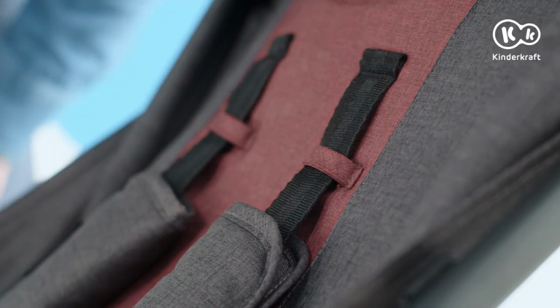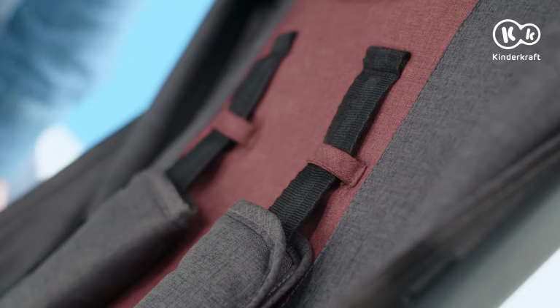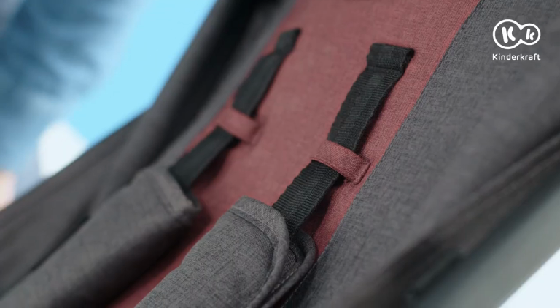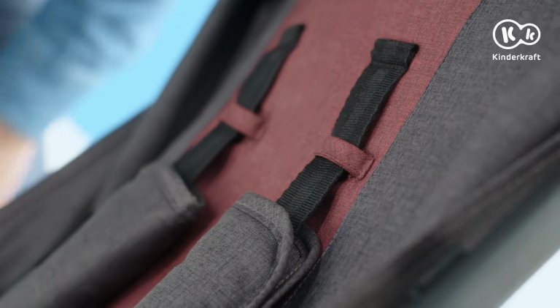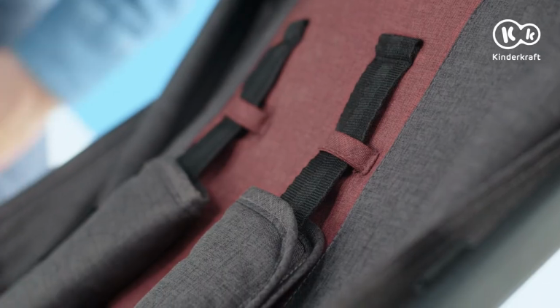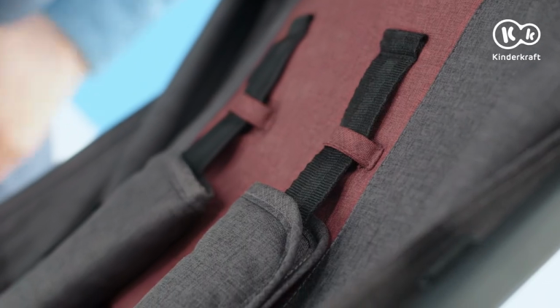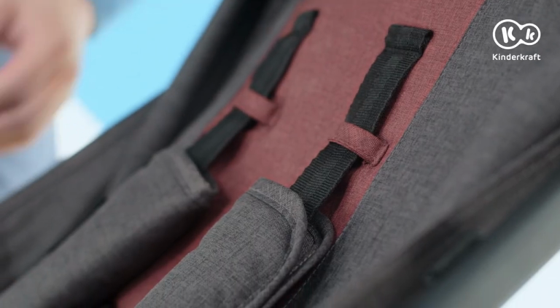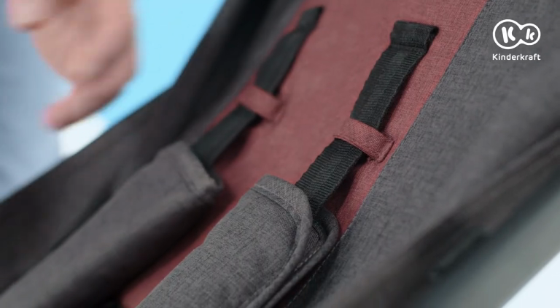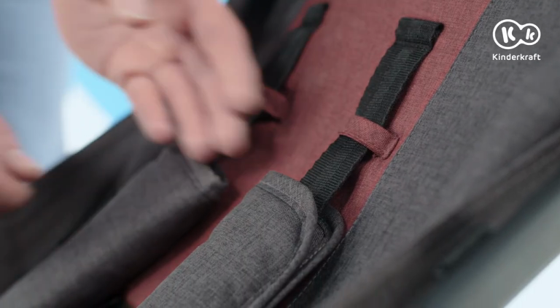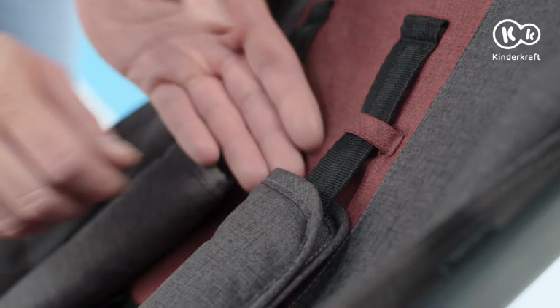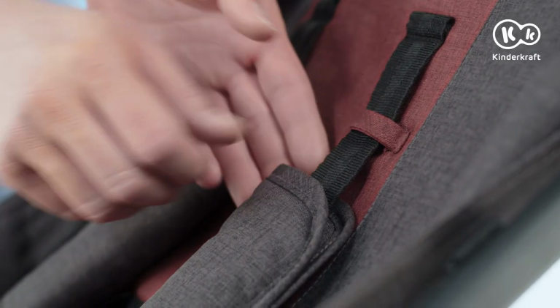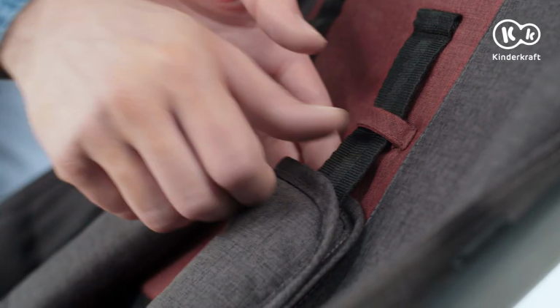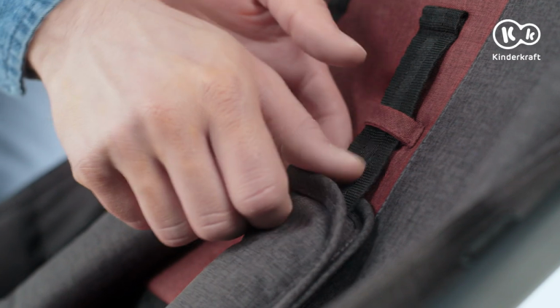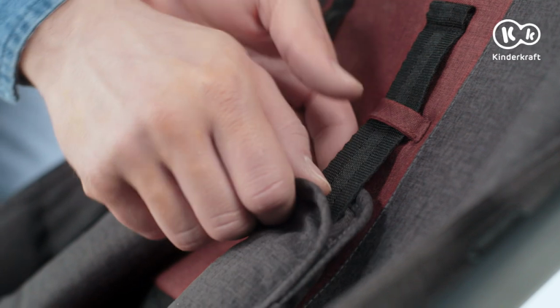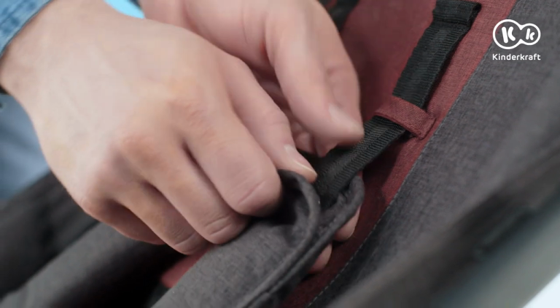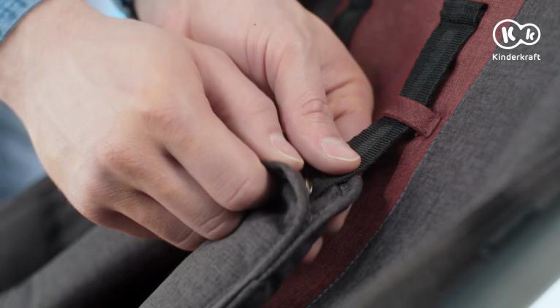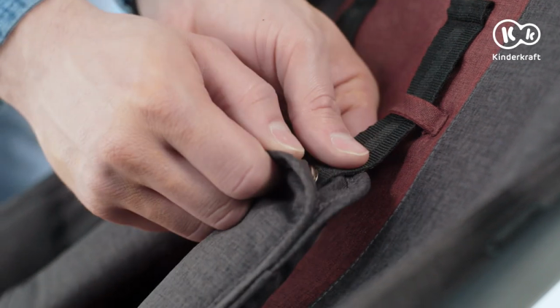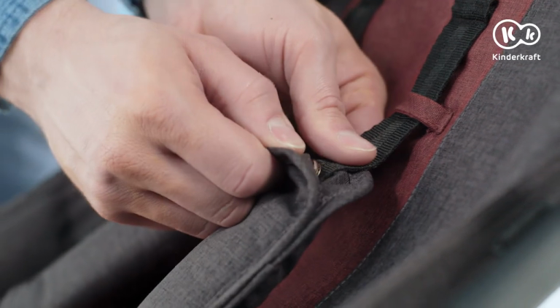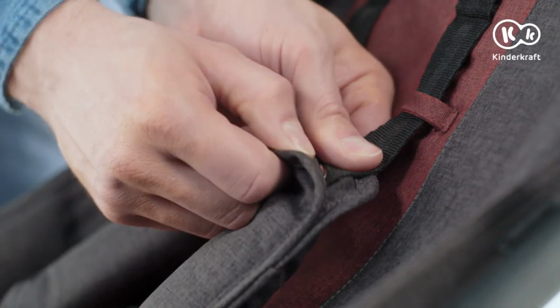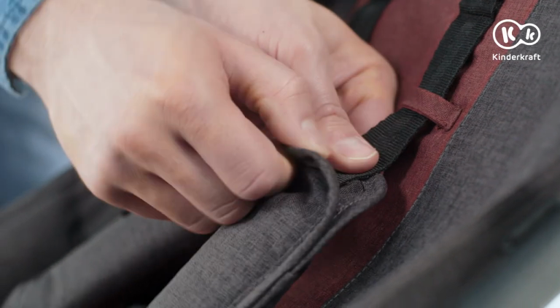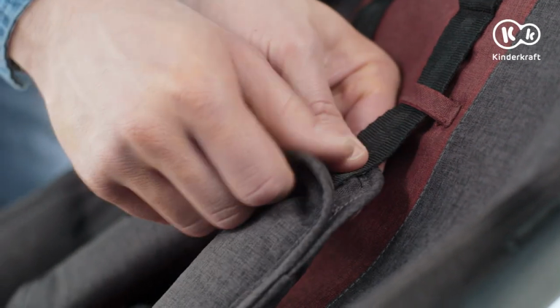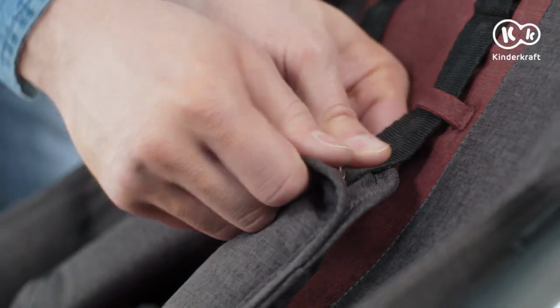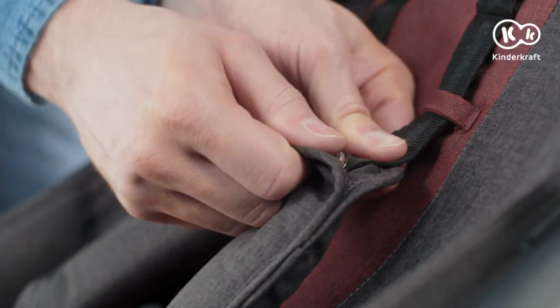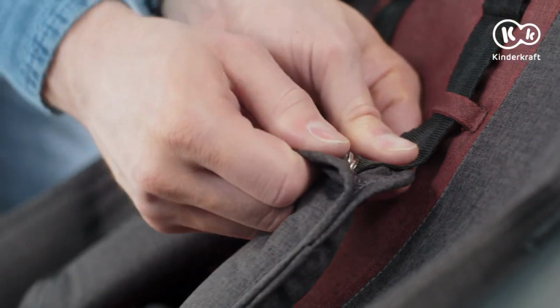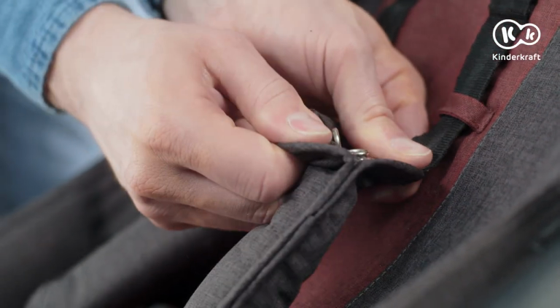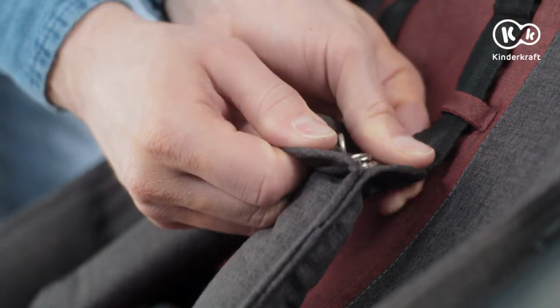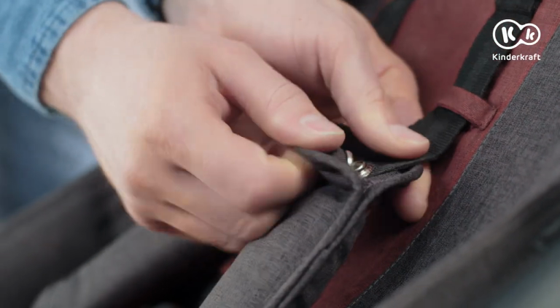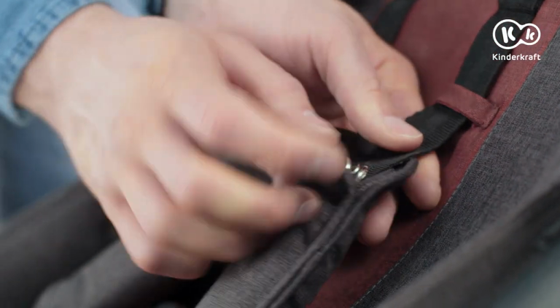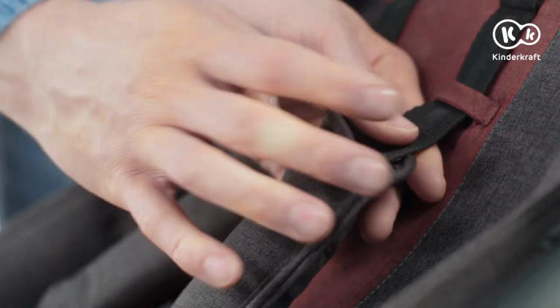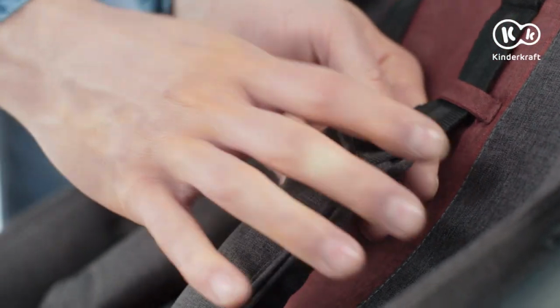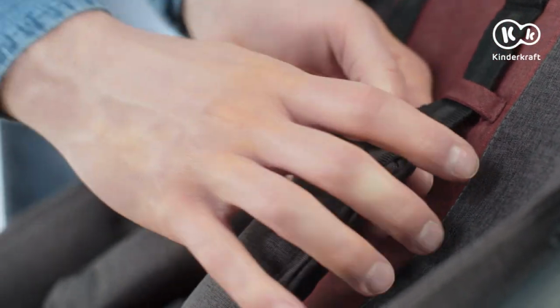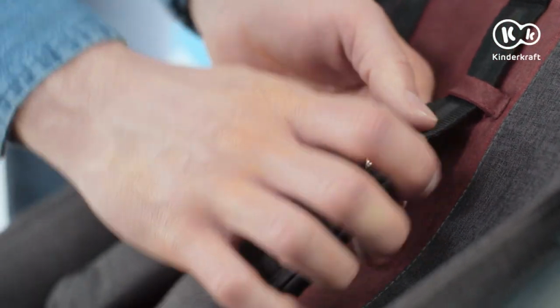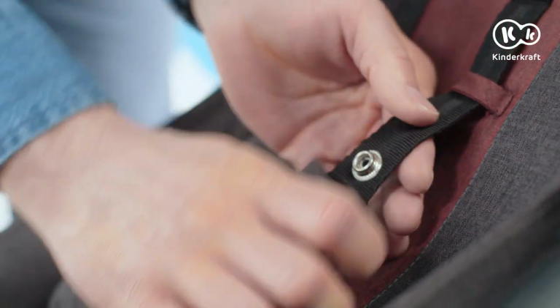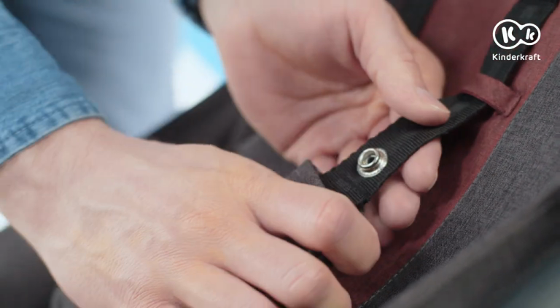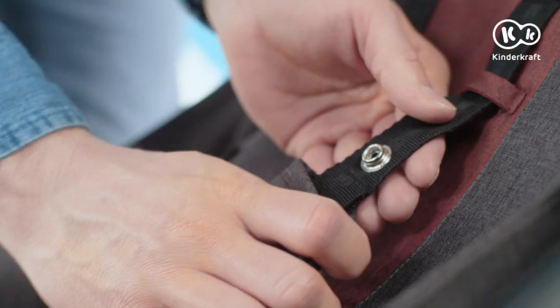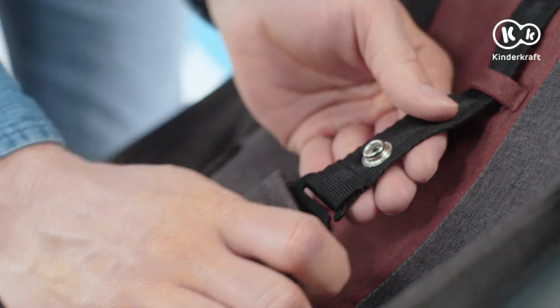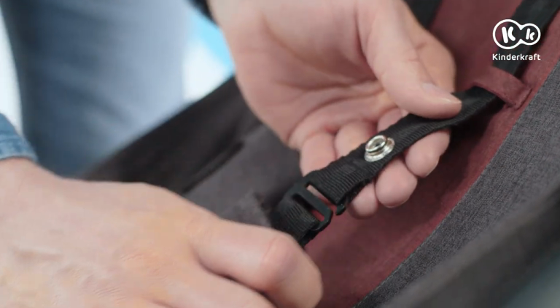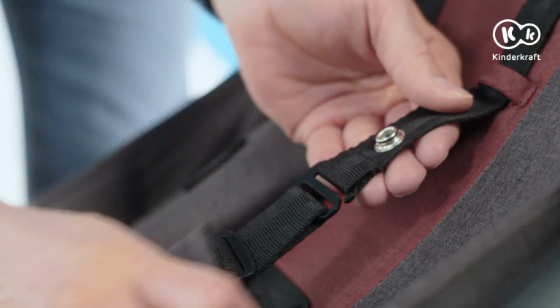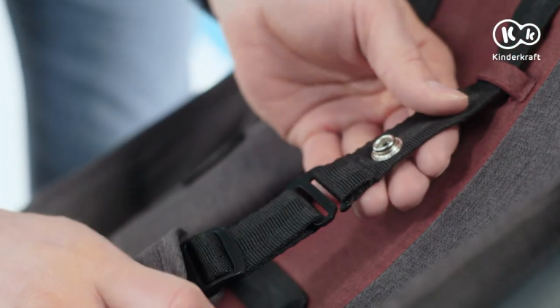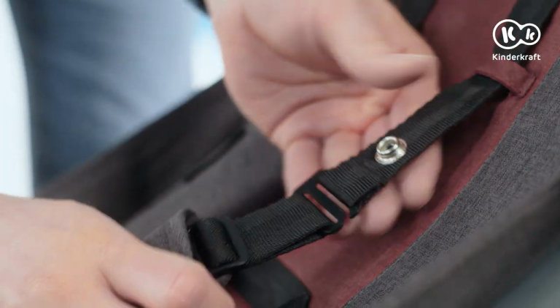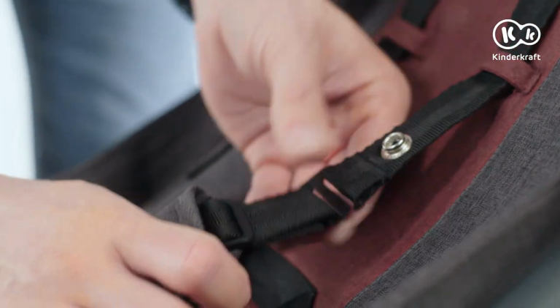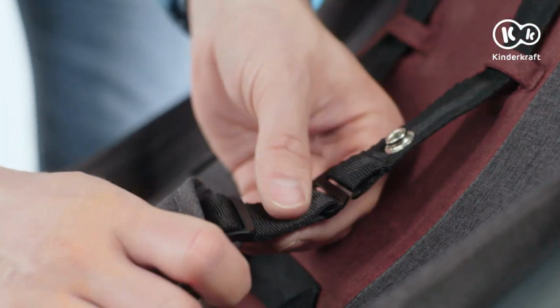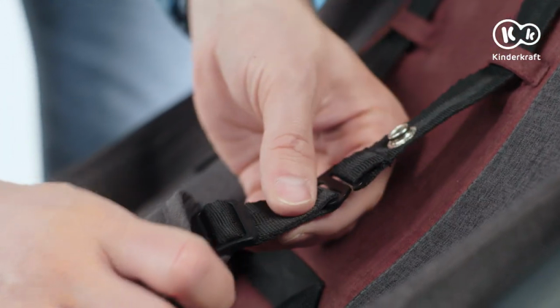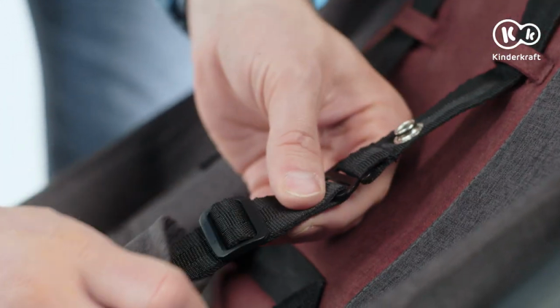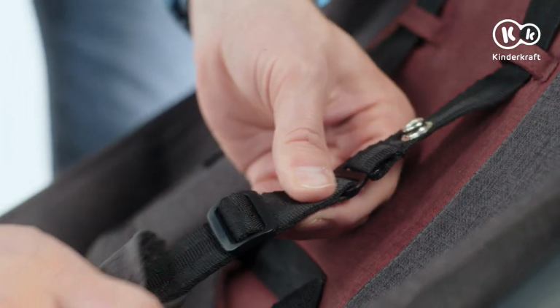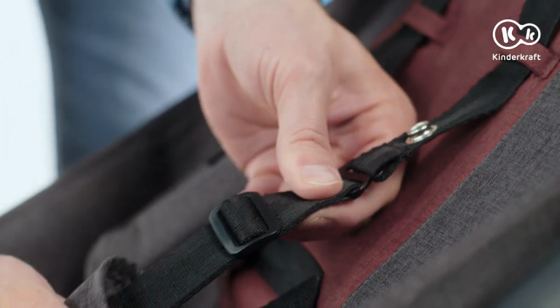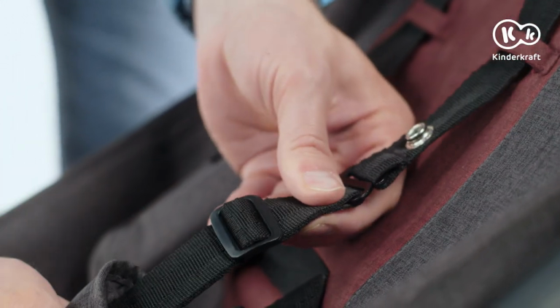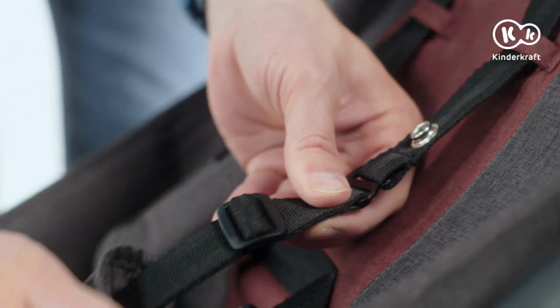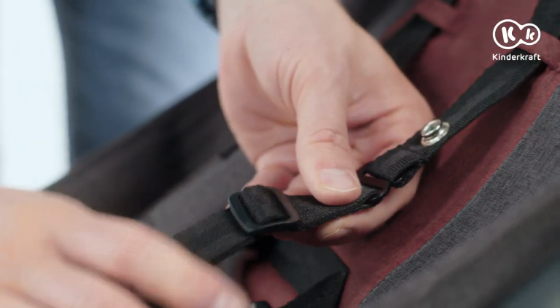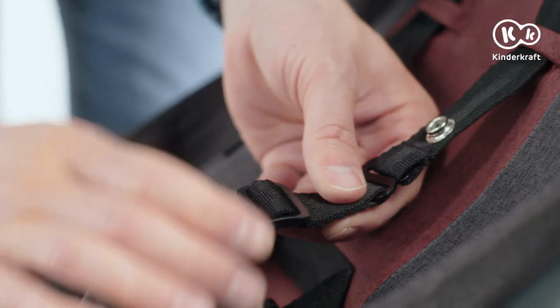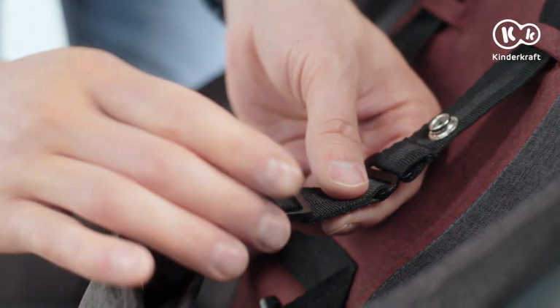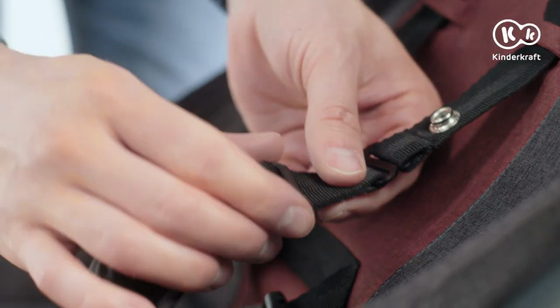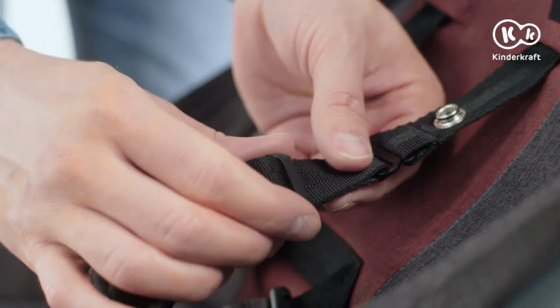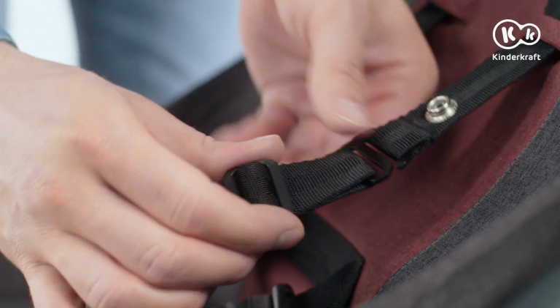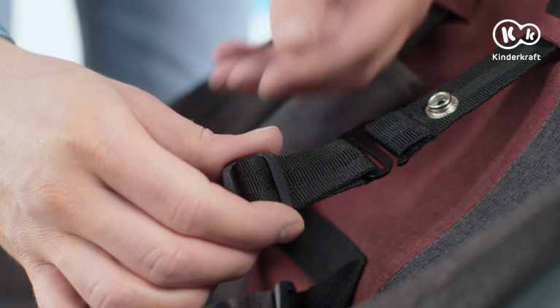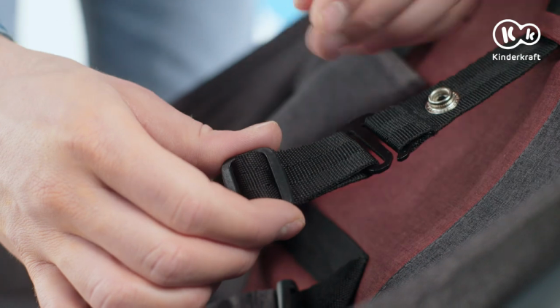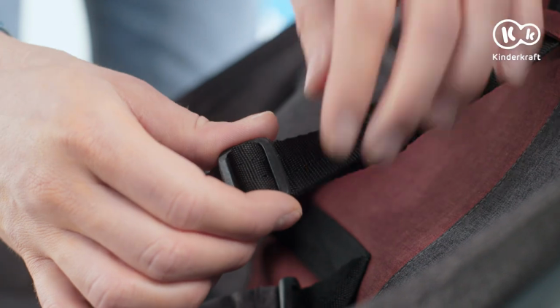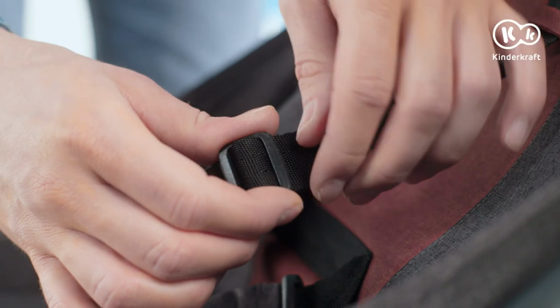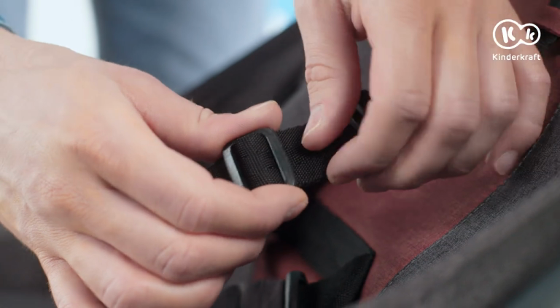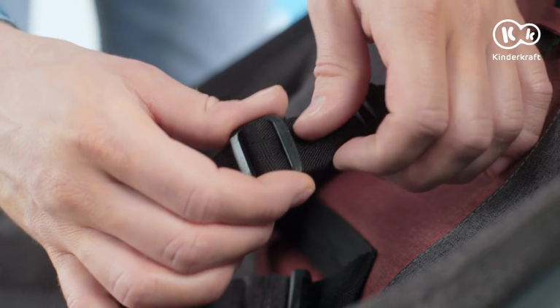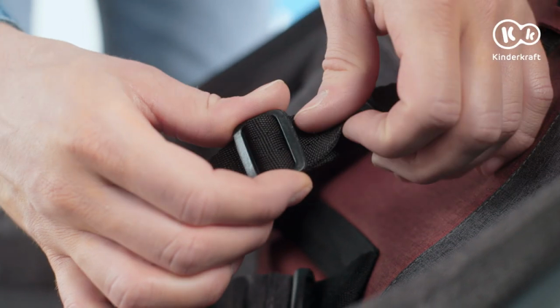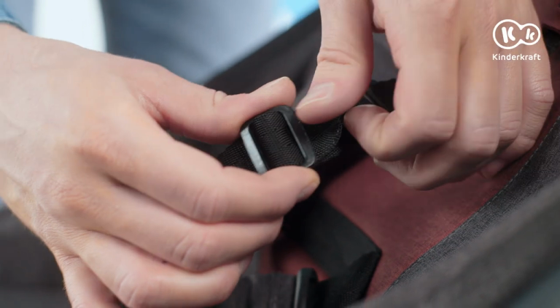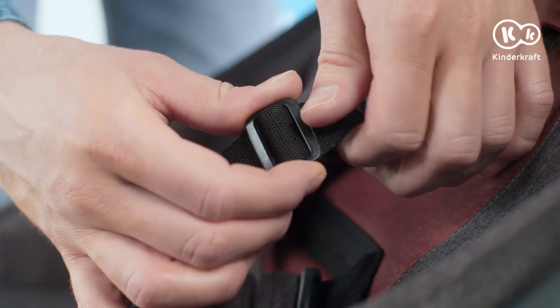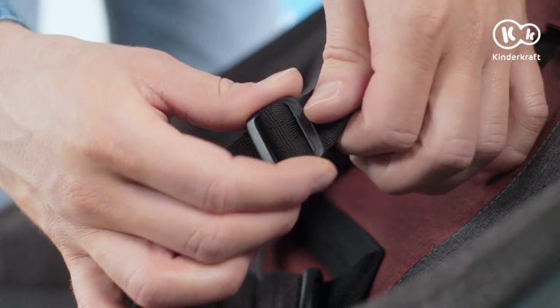Remember to adjust the seatbelts. Slide the seatbelts into the buckle and it's done.